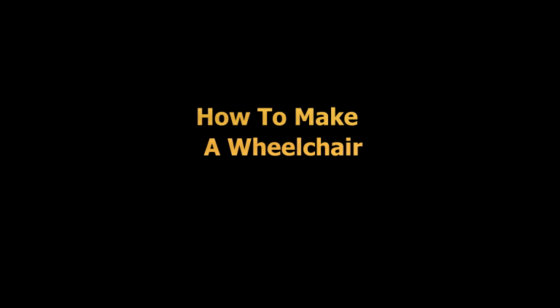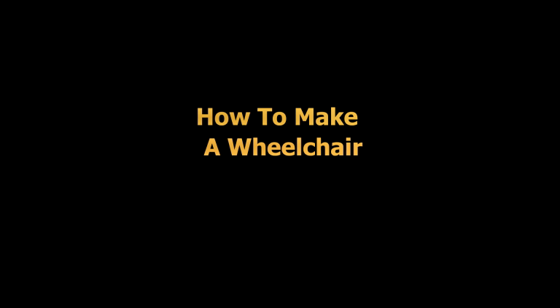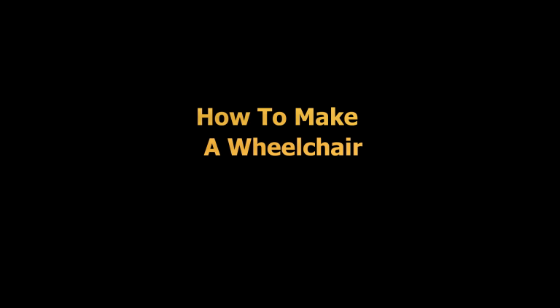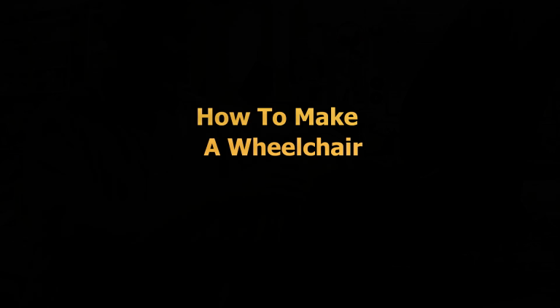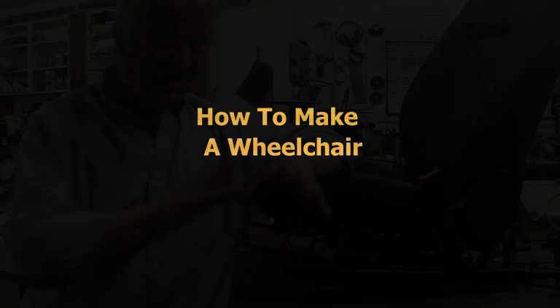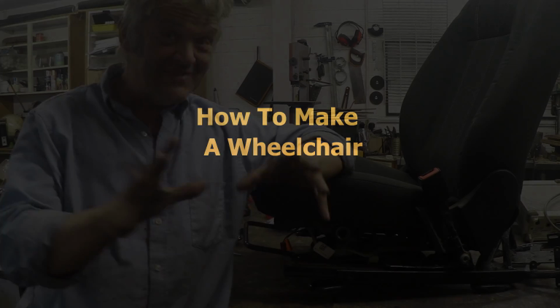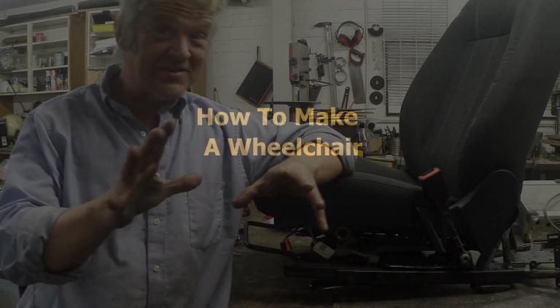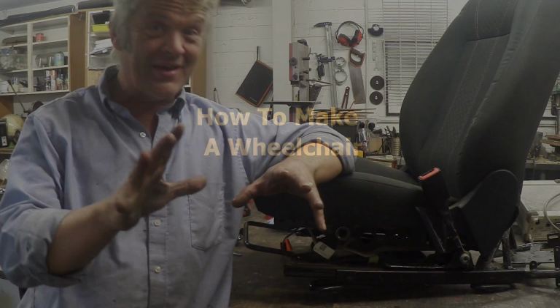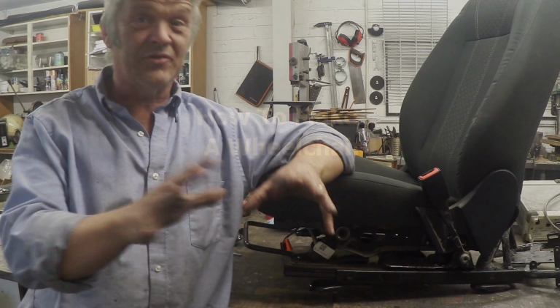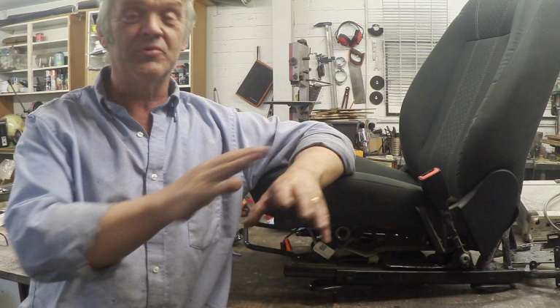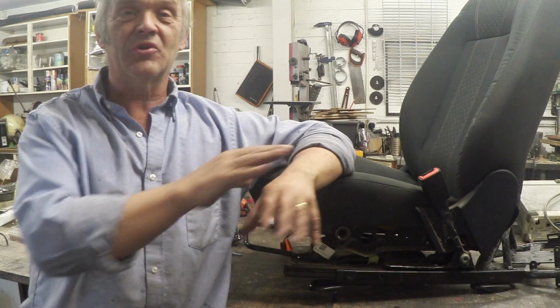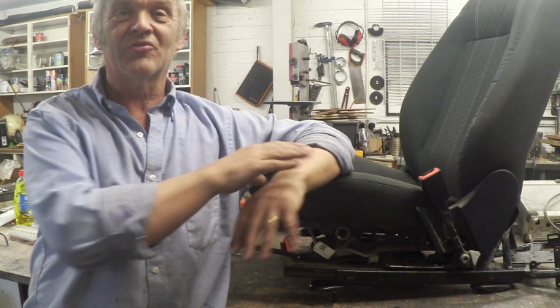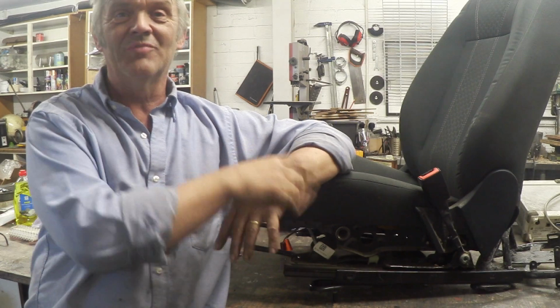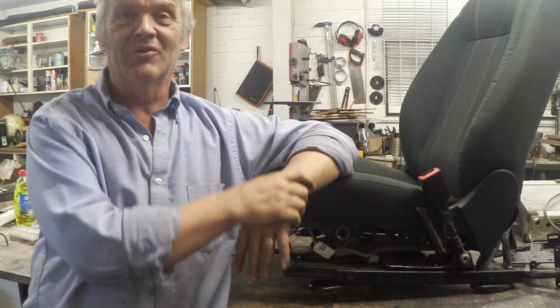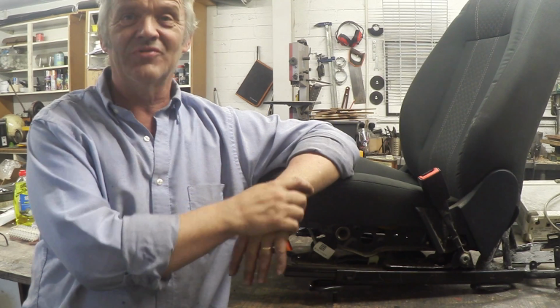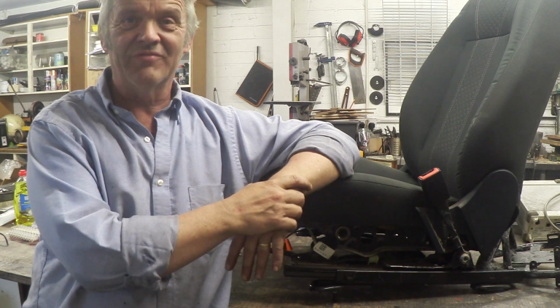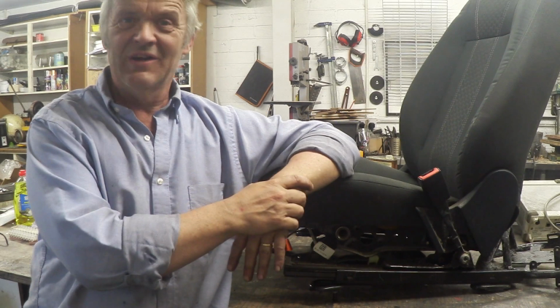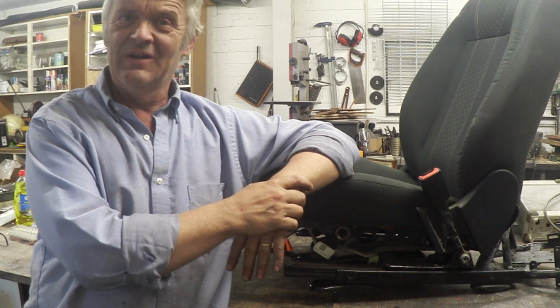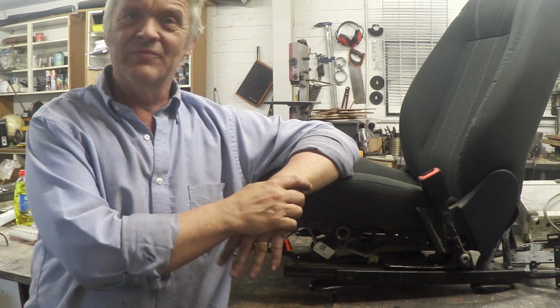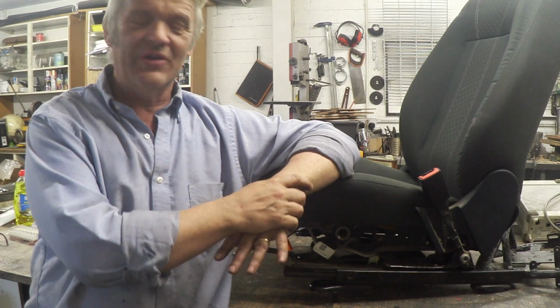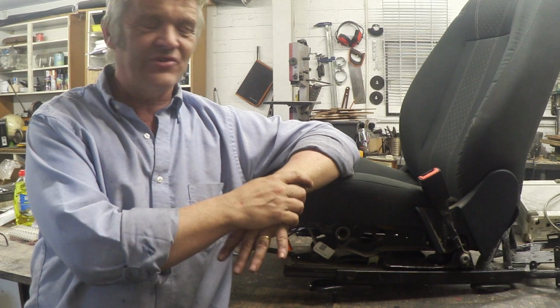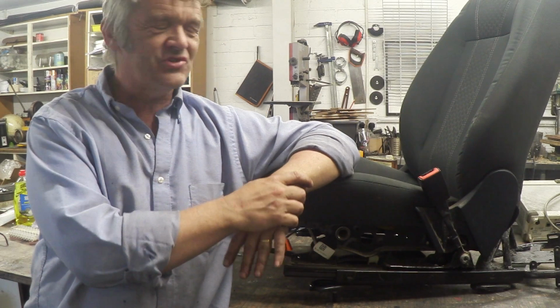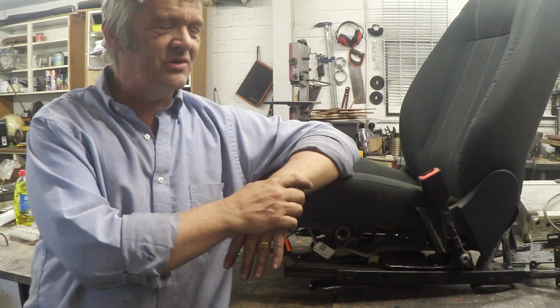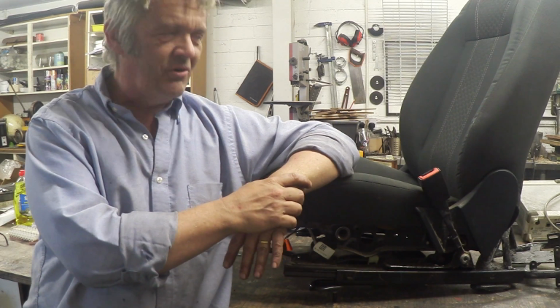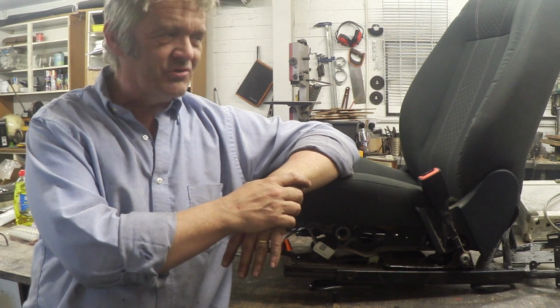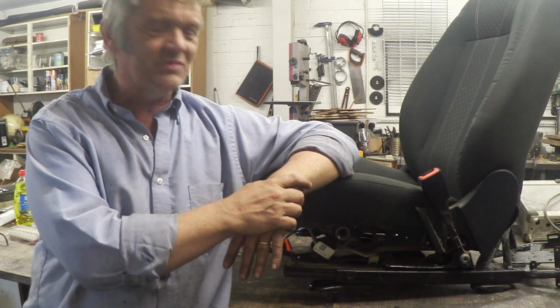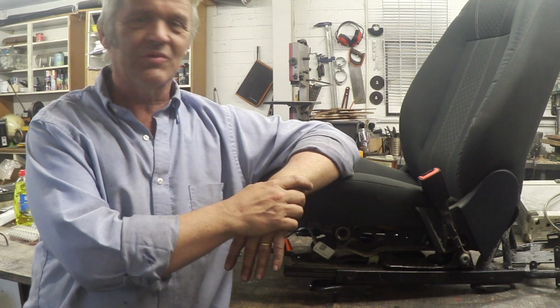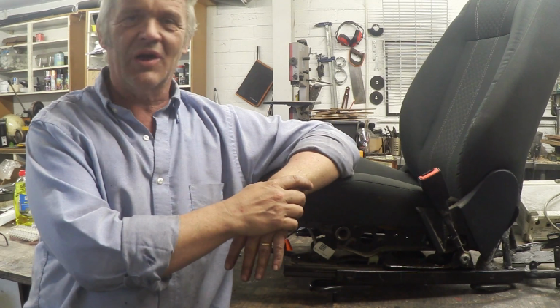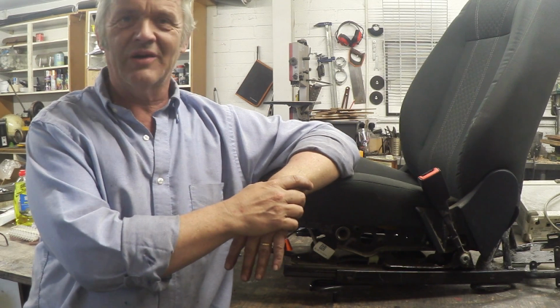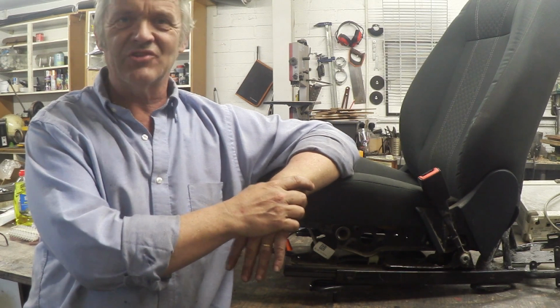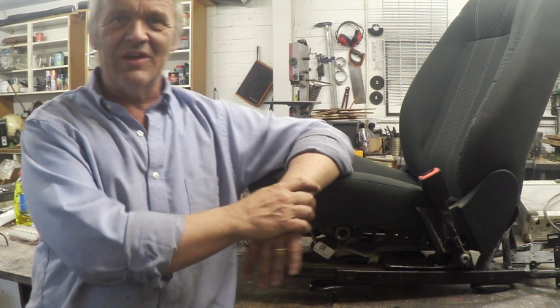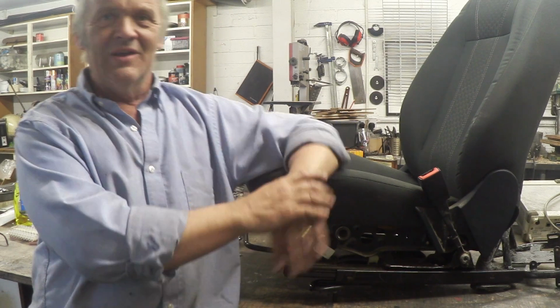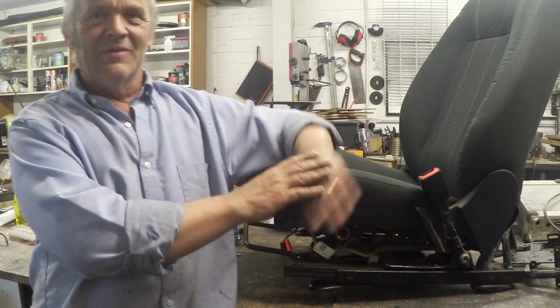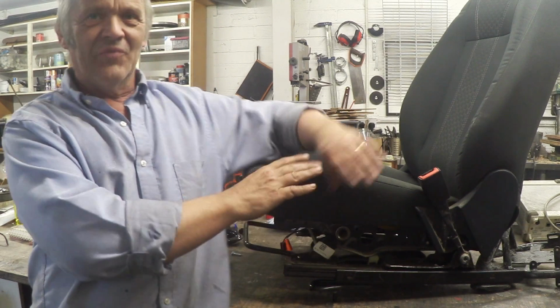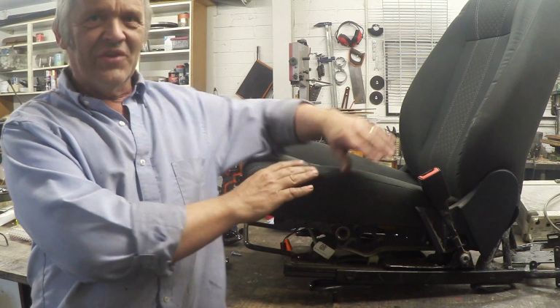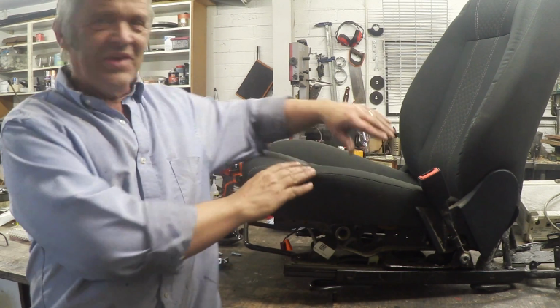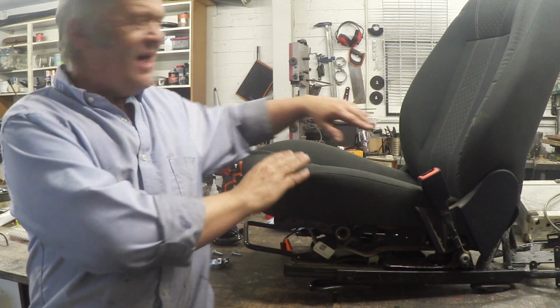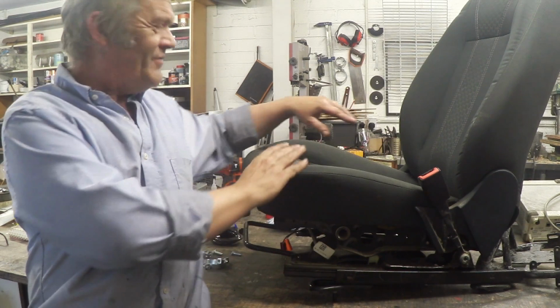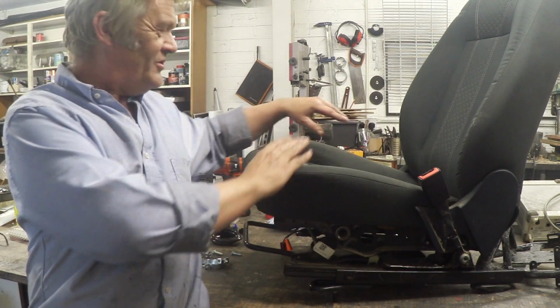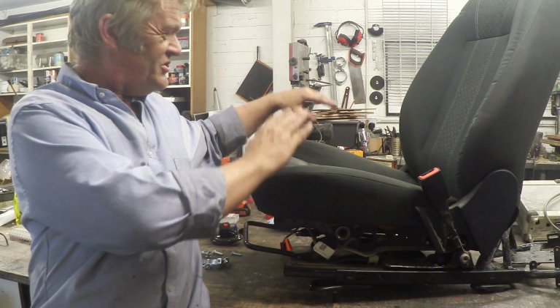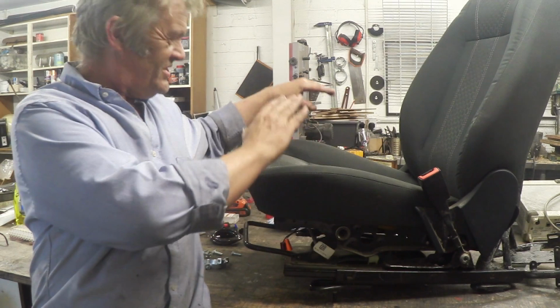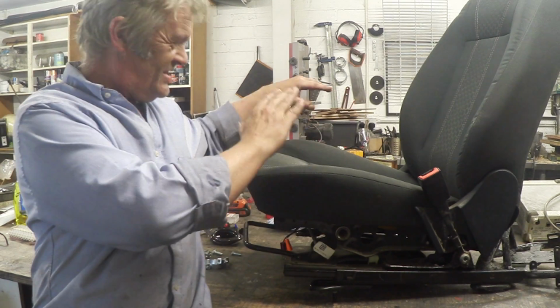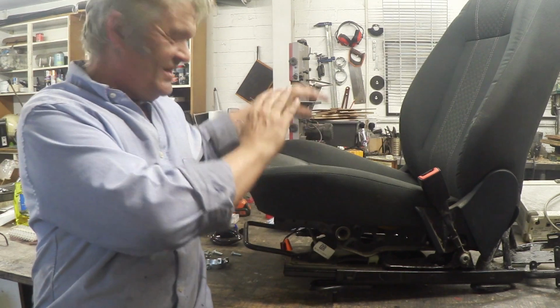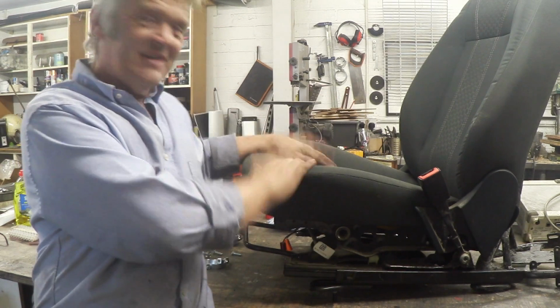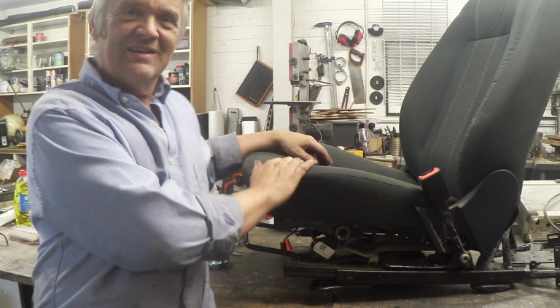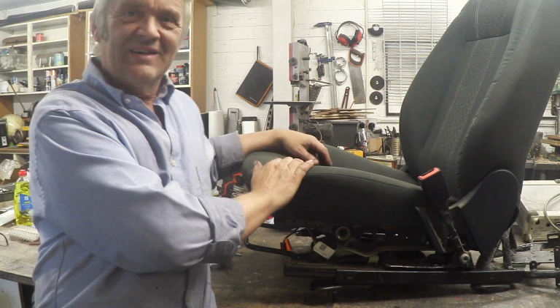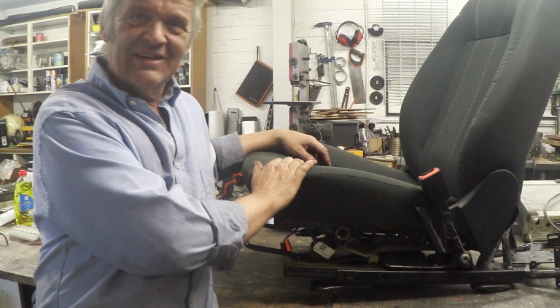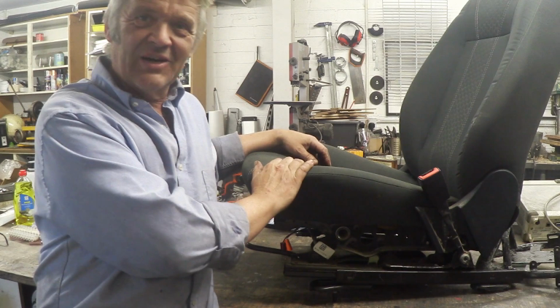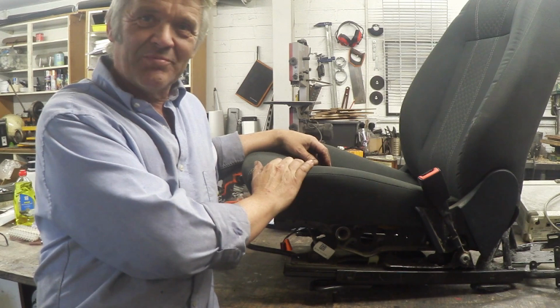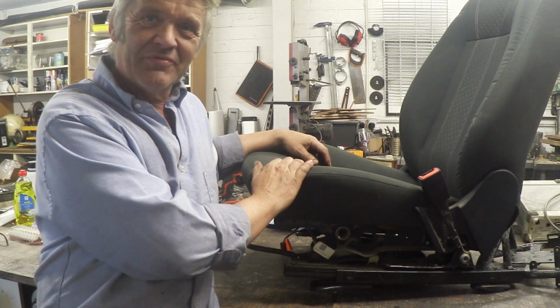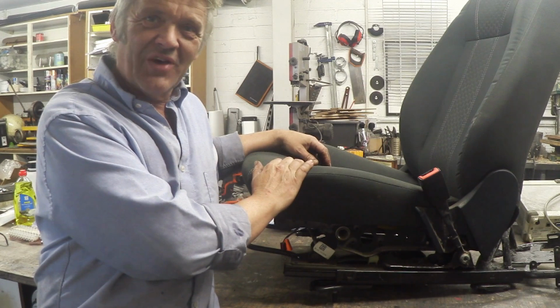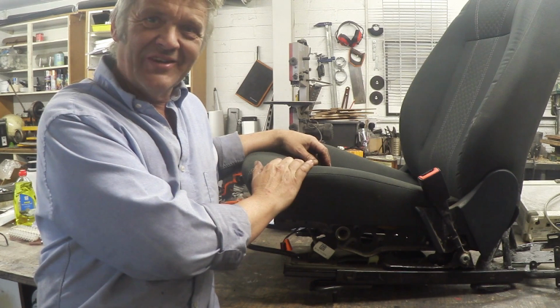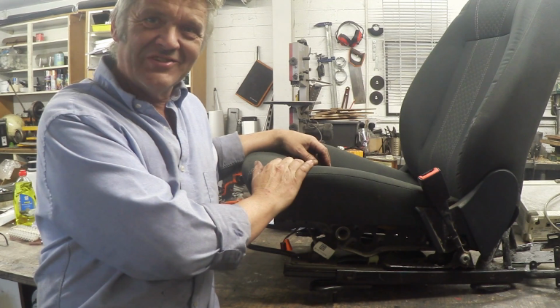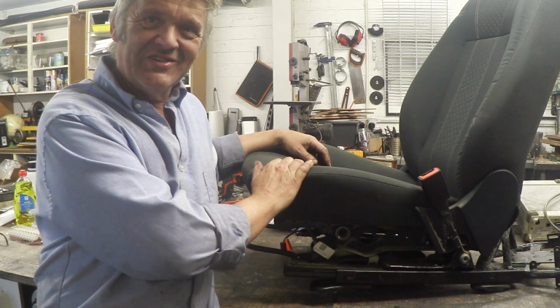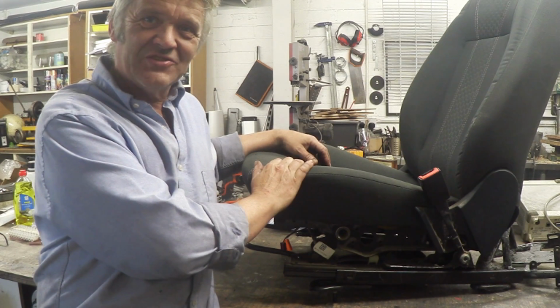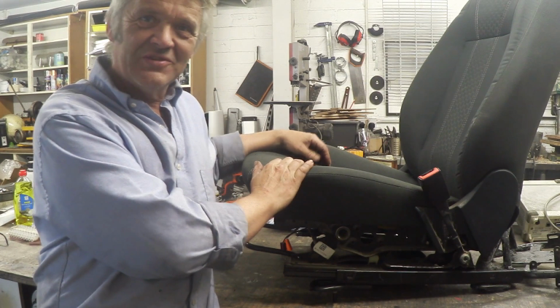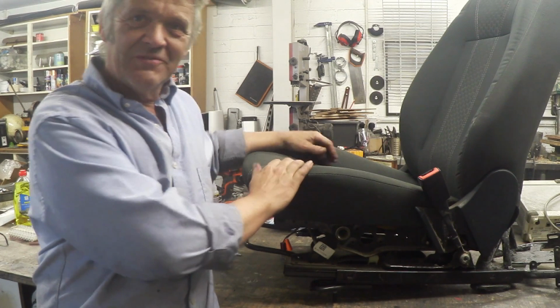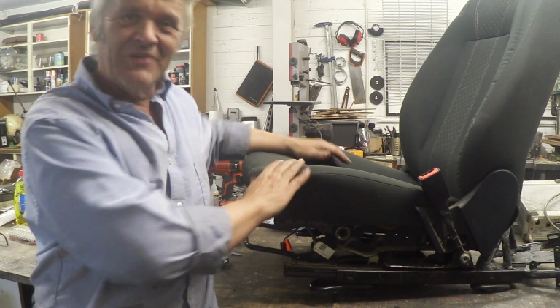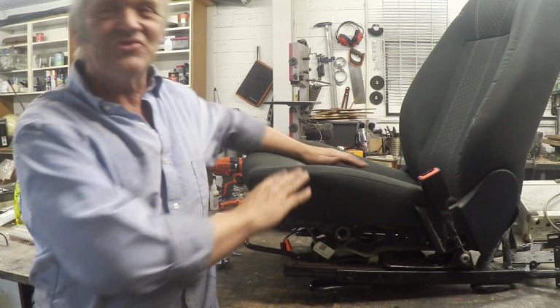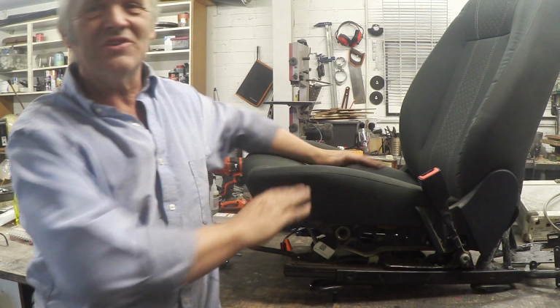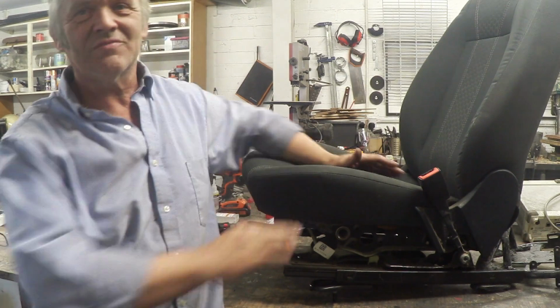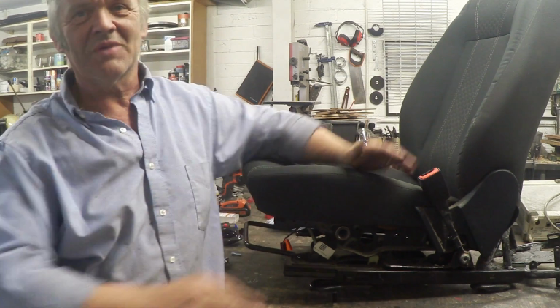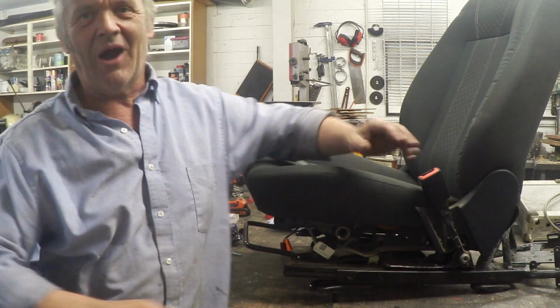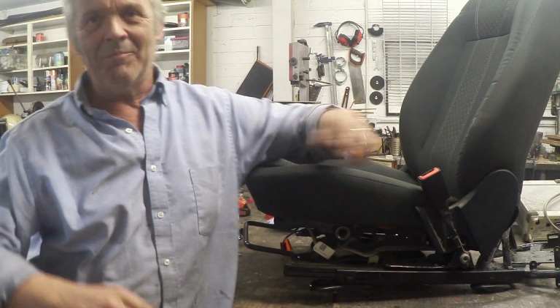The guys at Canterbury Automotive, they're just awesome guys. They gave us a couple of car seats — front seats from a car.